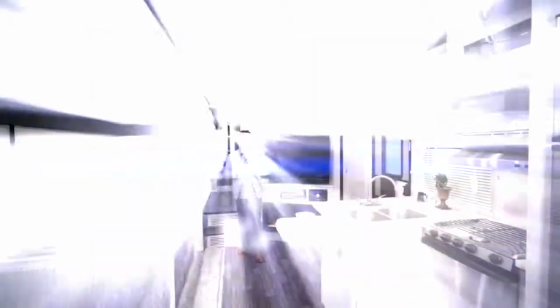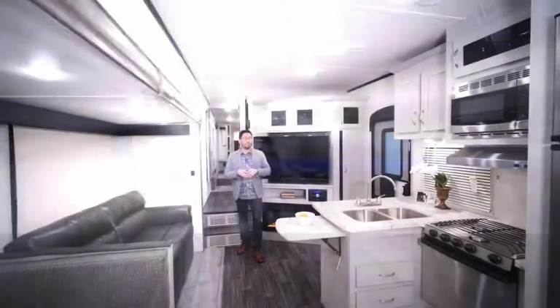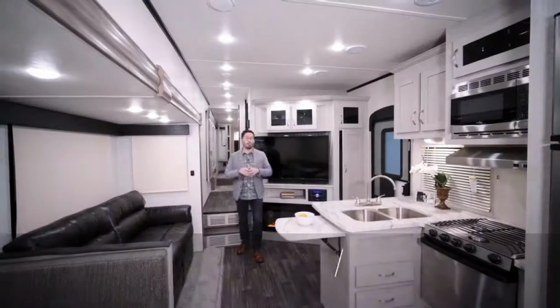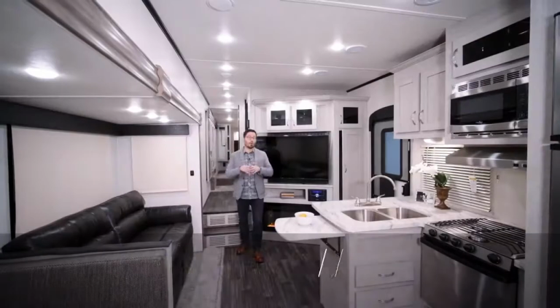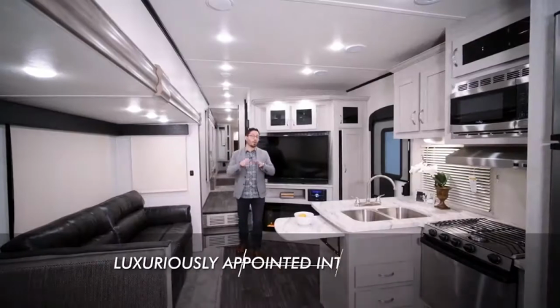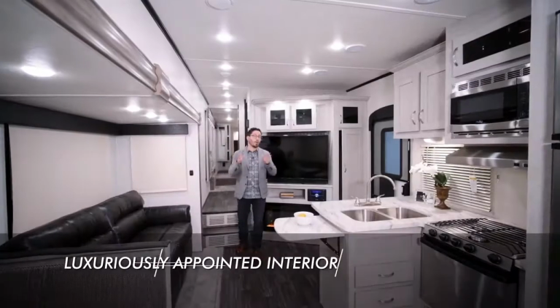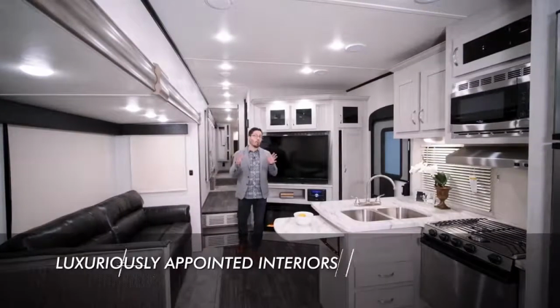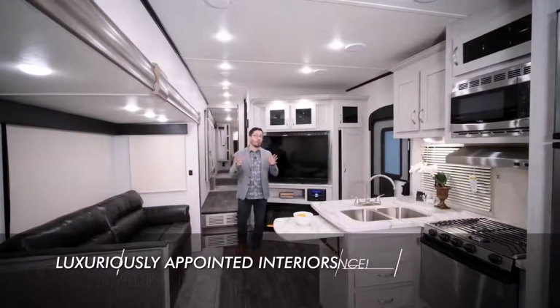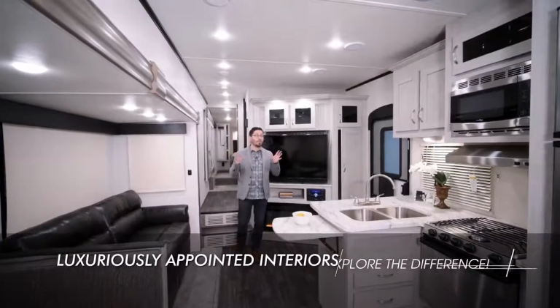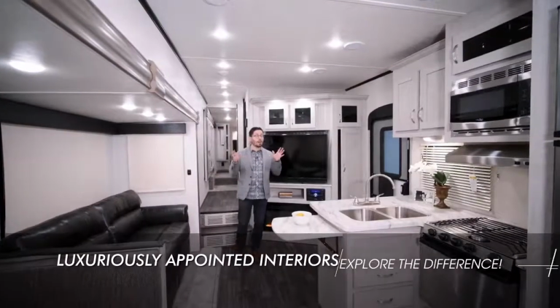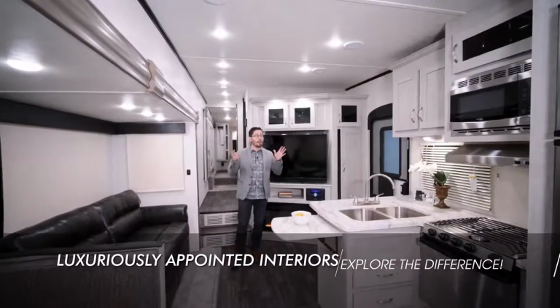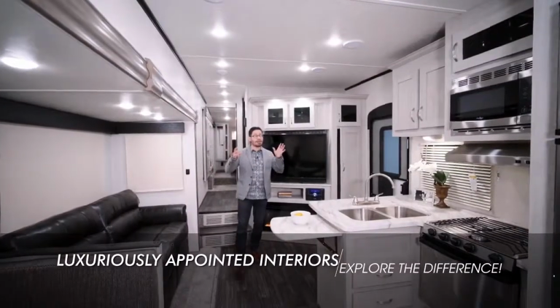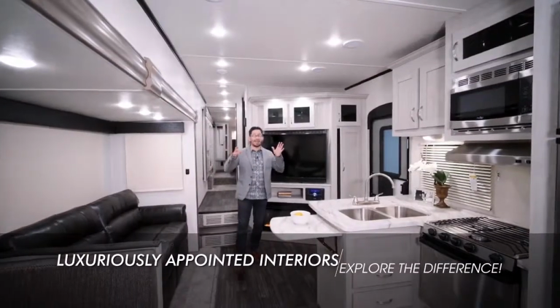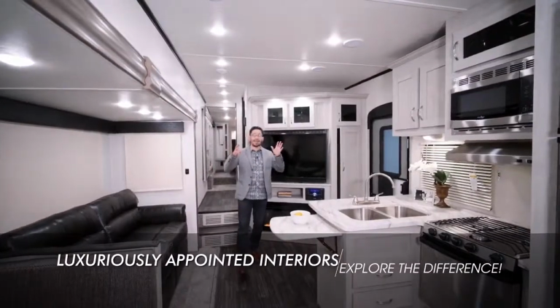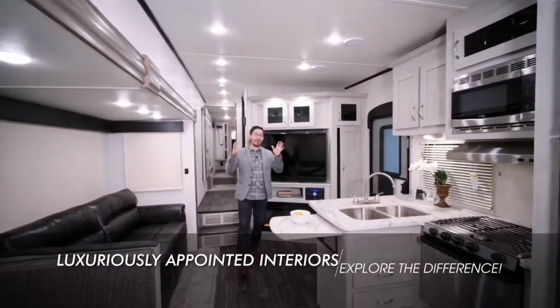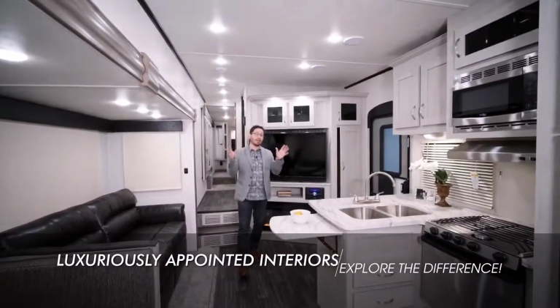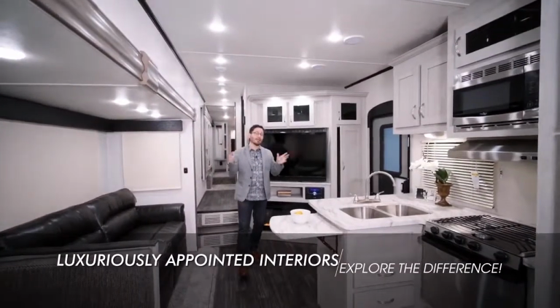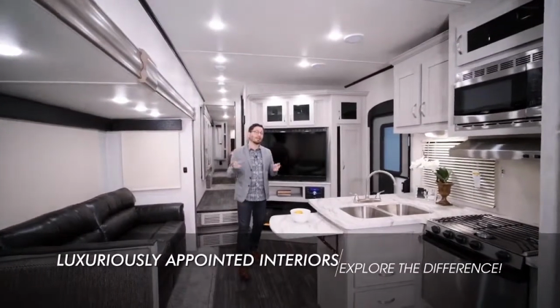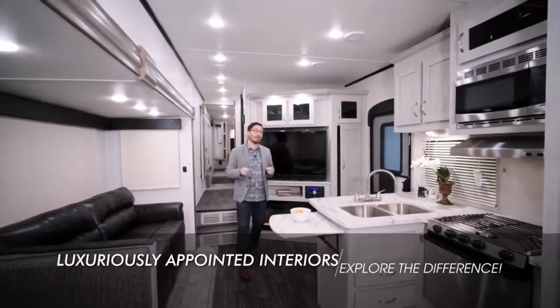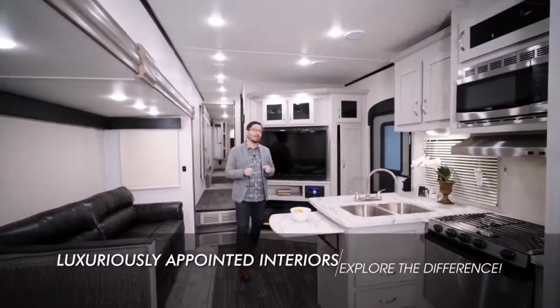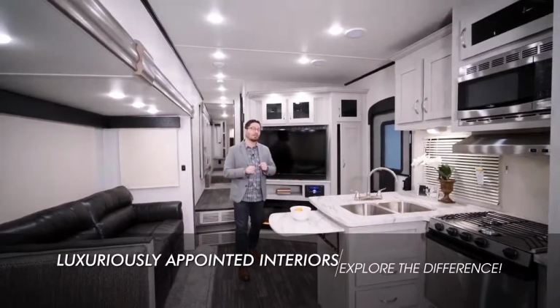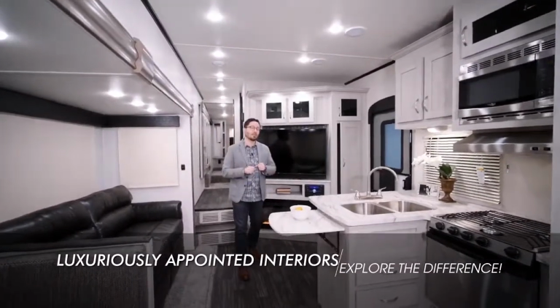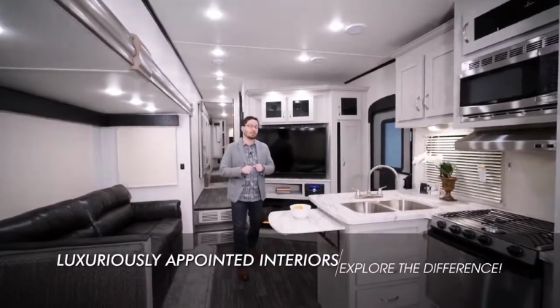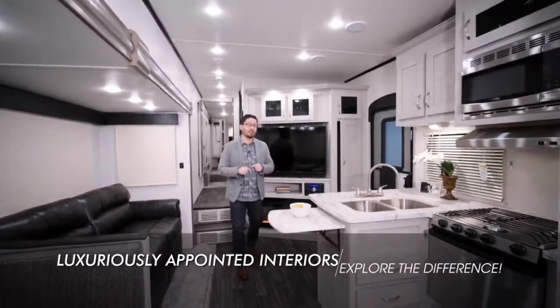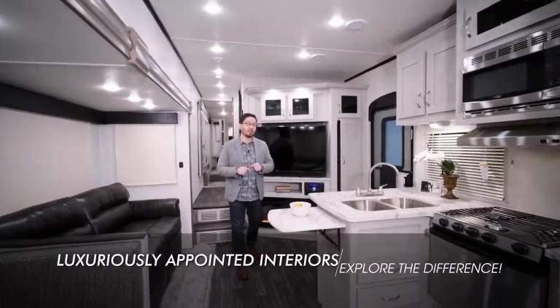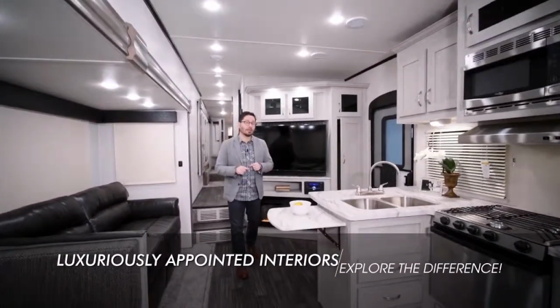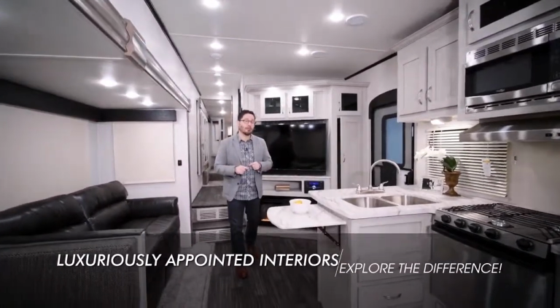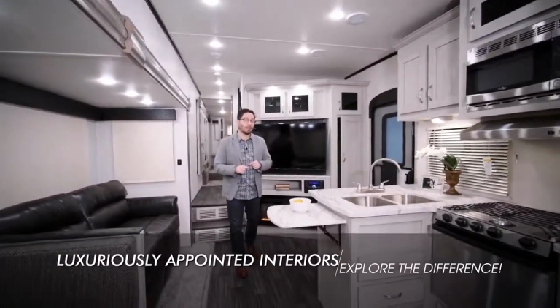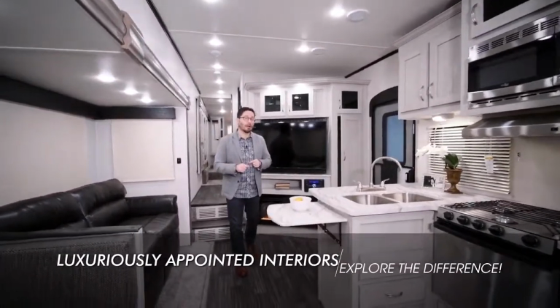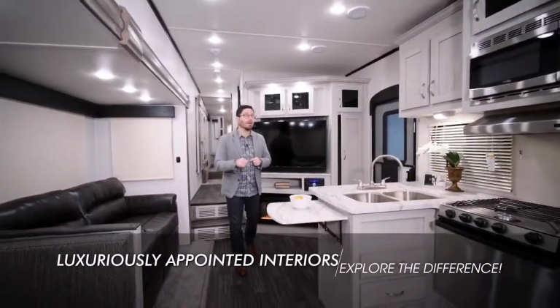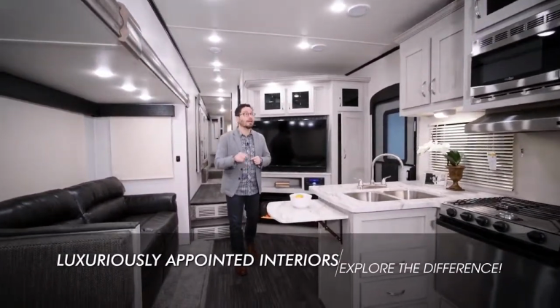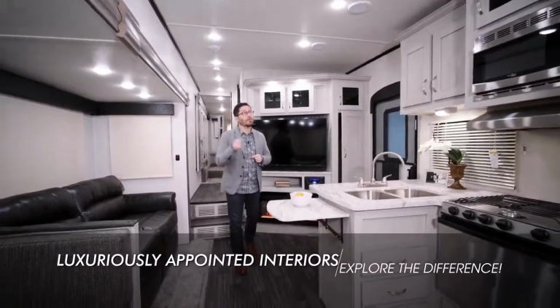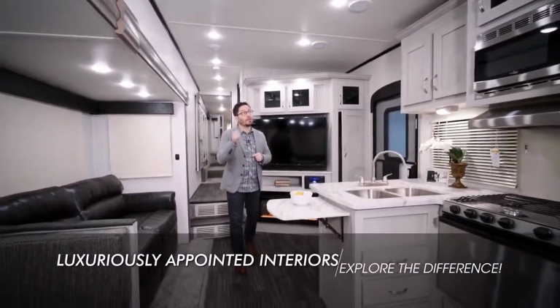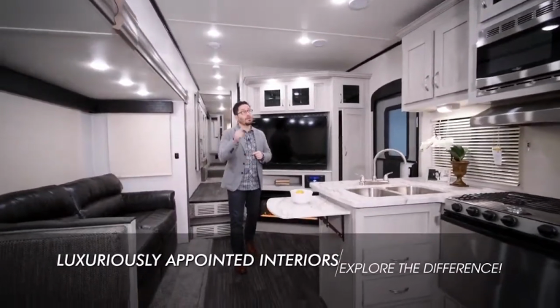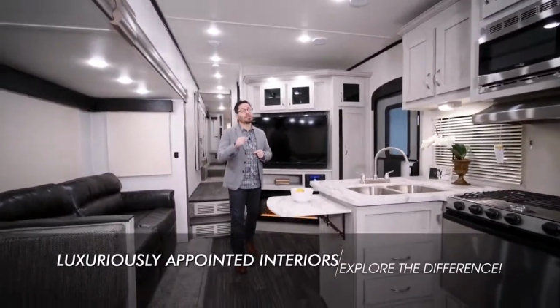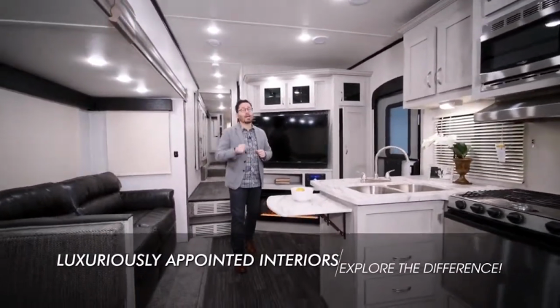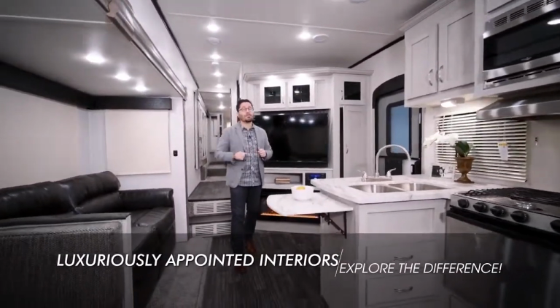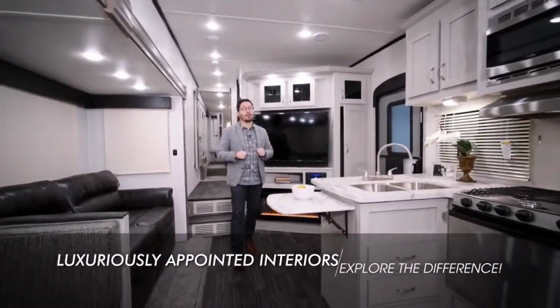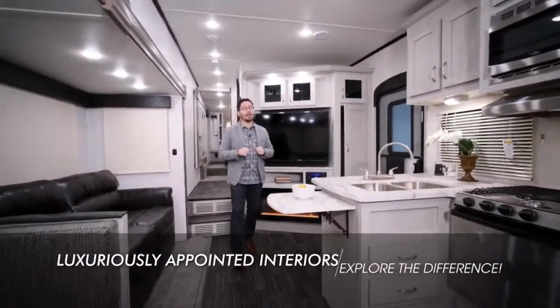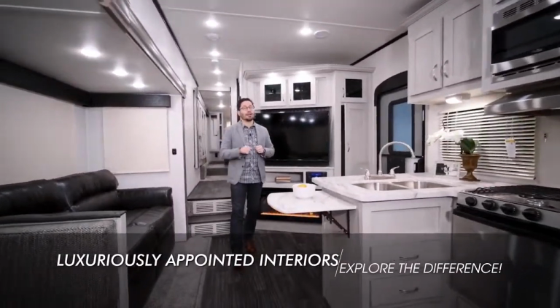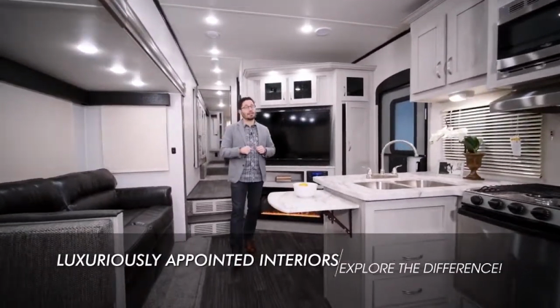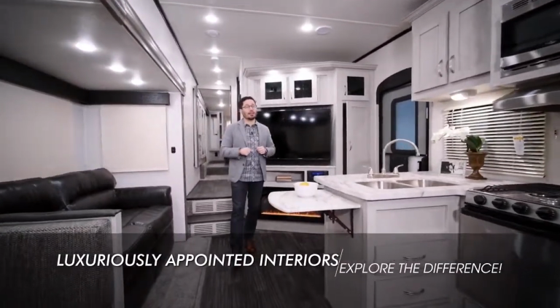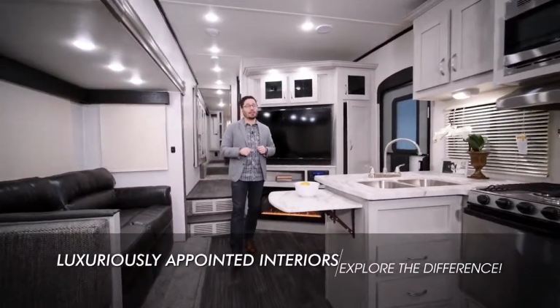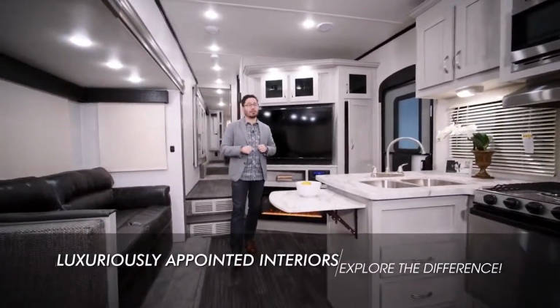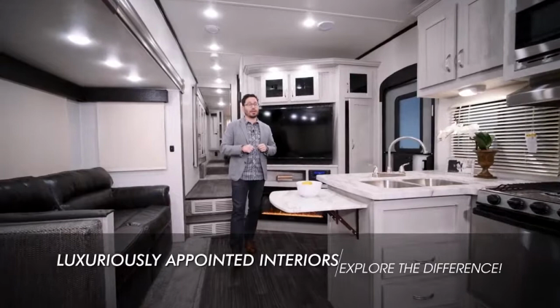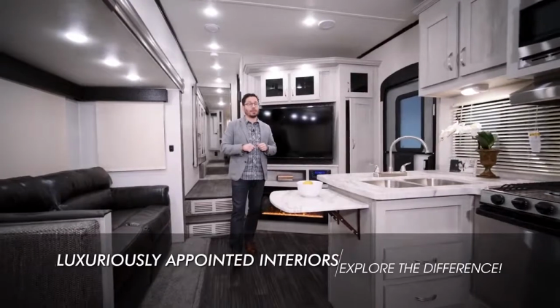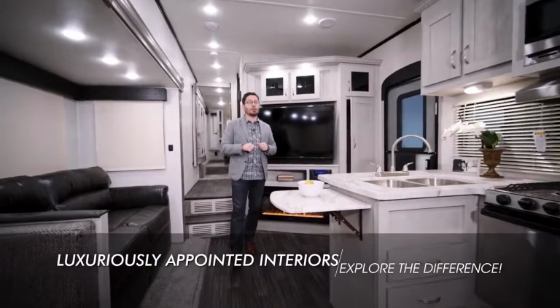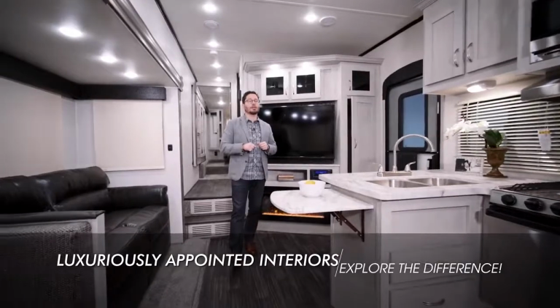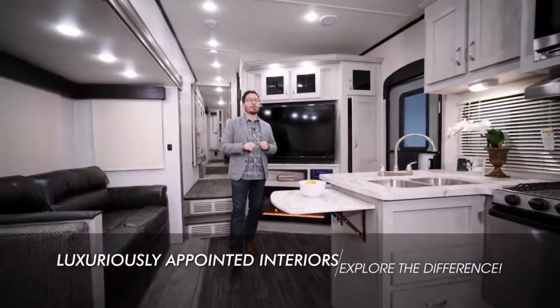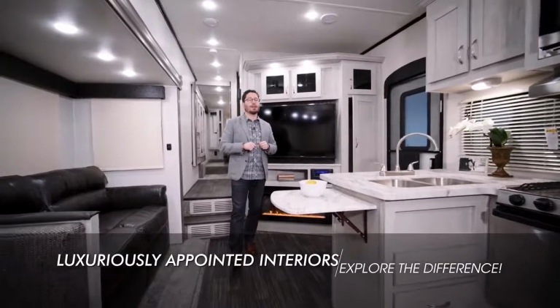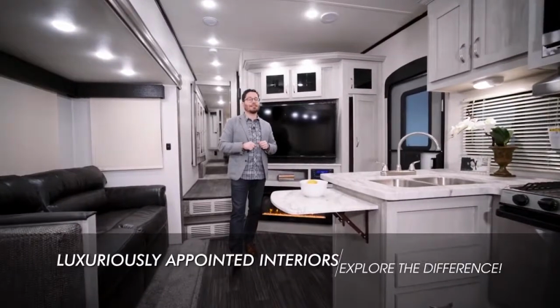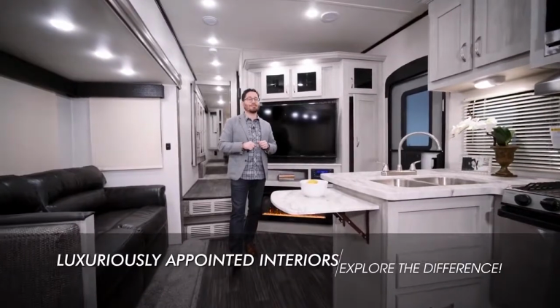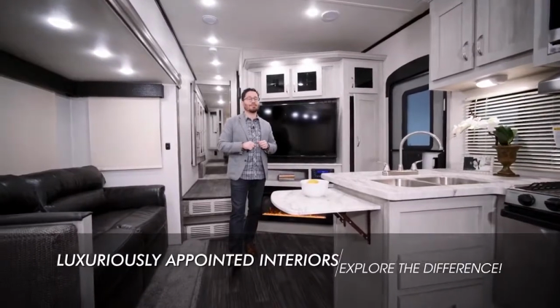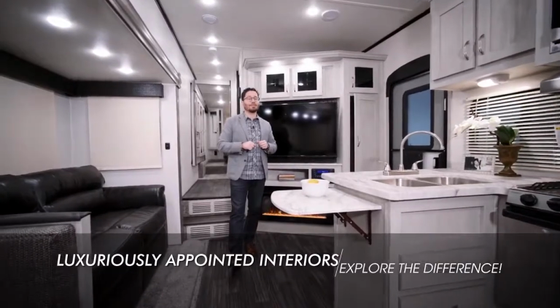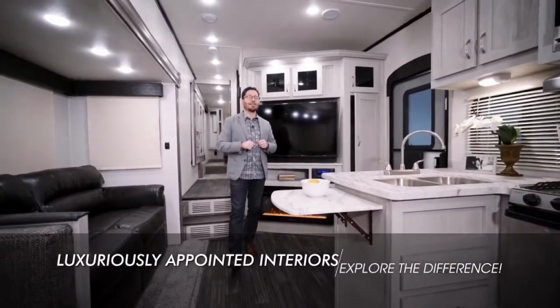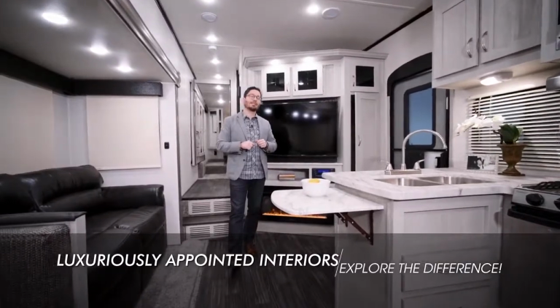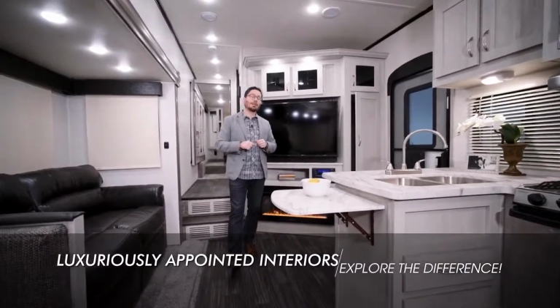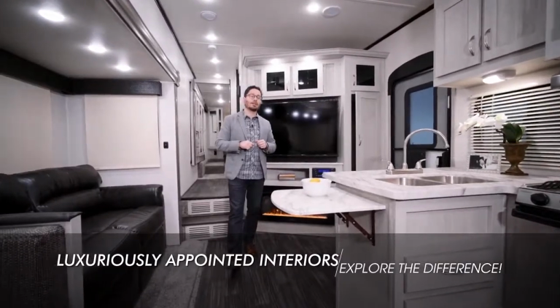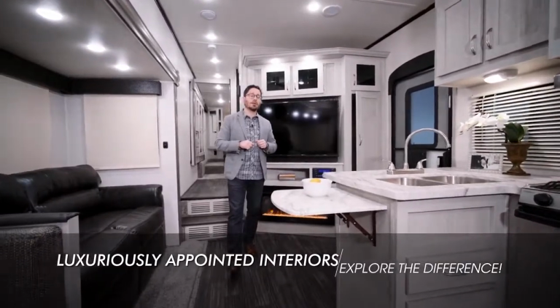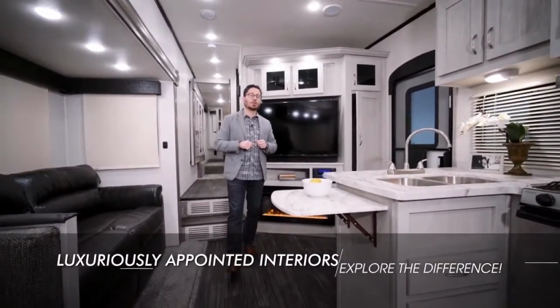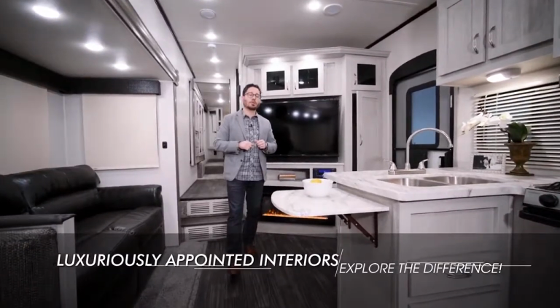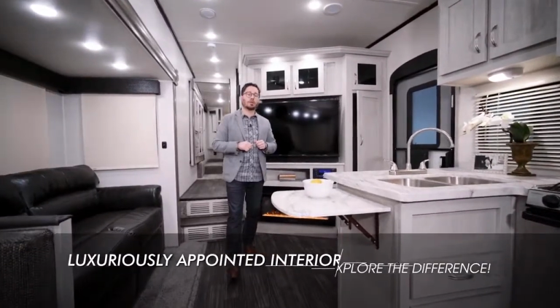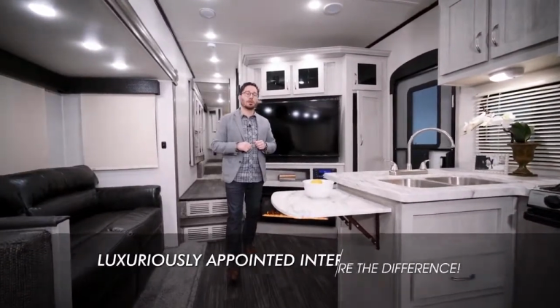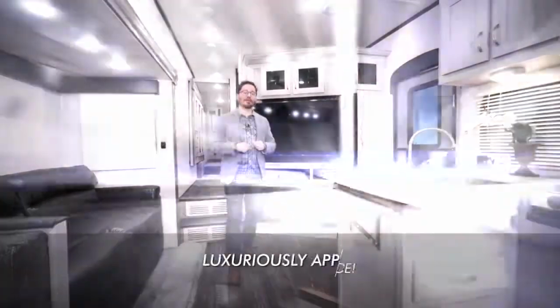If a more open, modern, and airy design is what you're looking for, the new Chaparral X-Lite is right where it's at. Let's take a closer look.